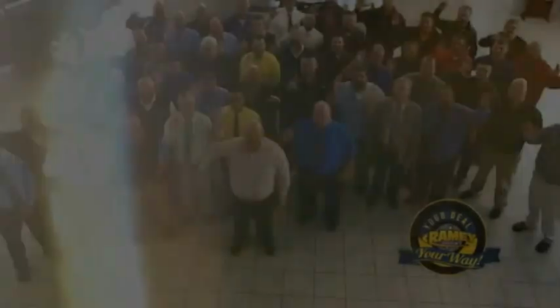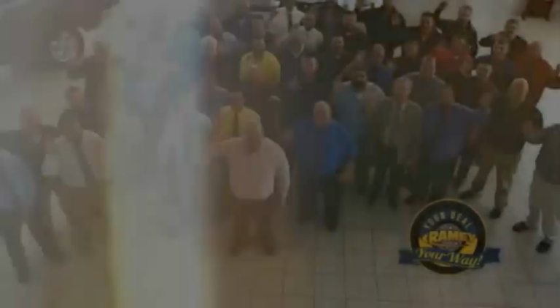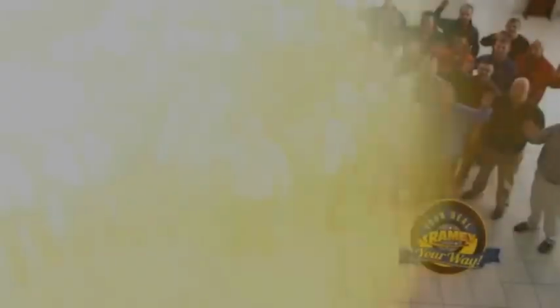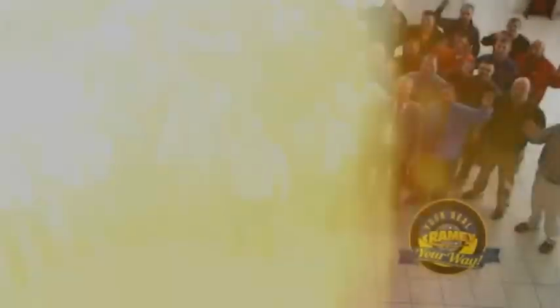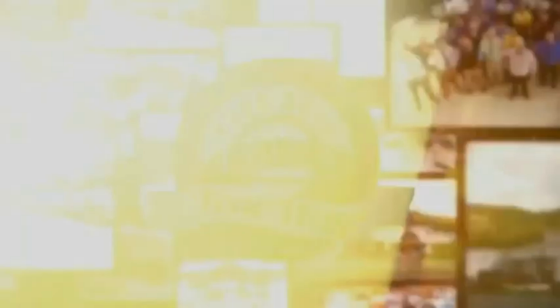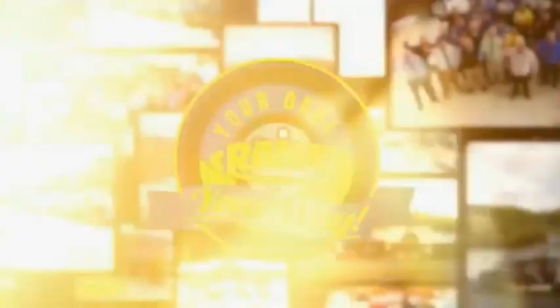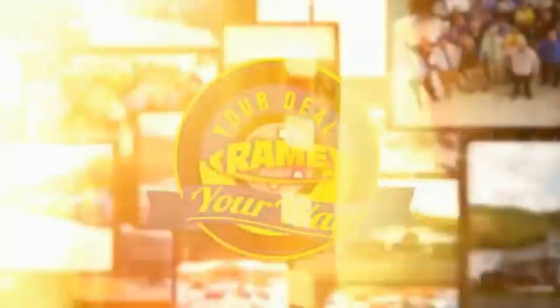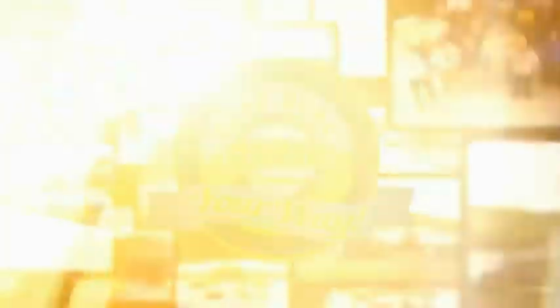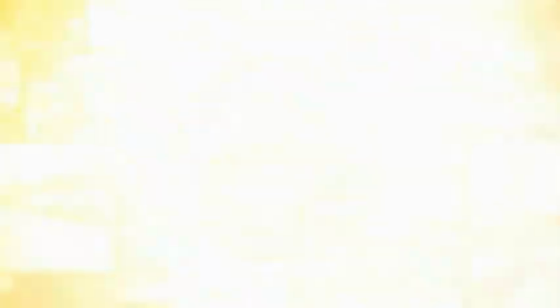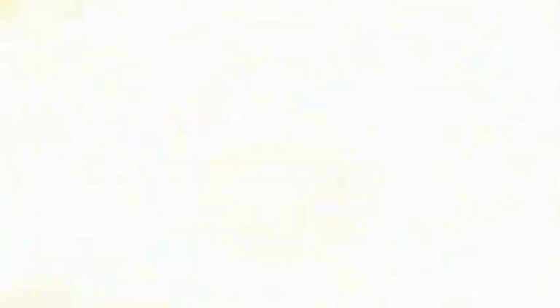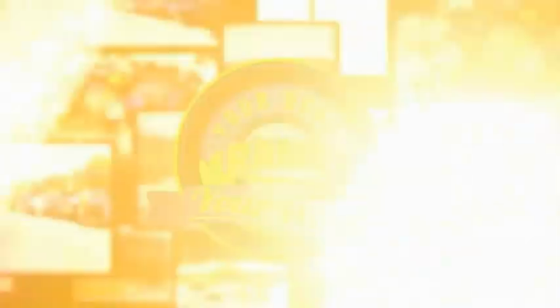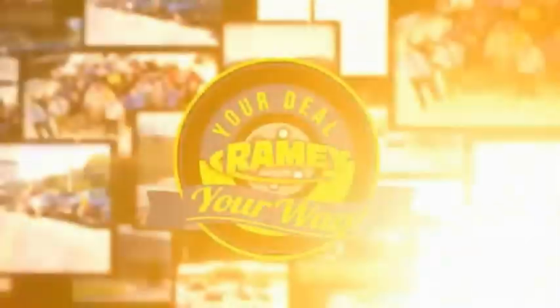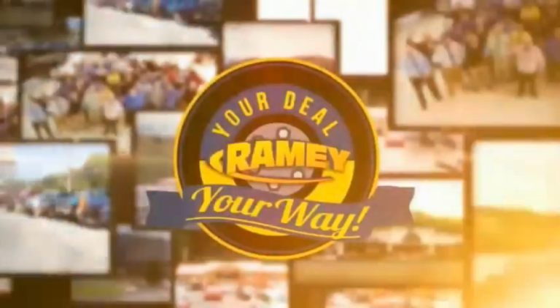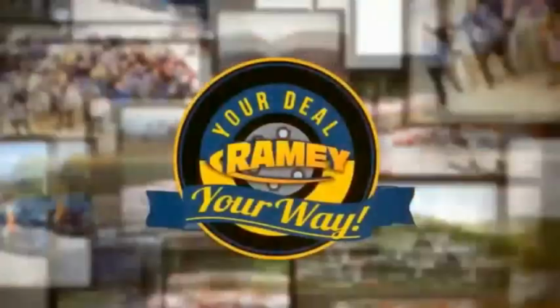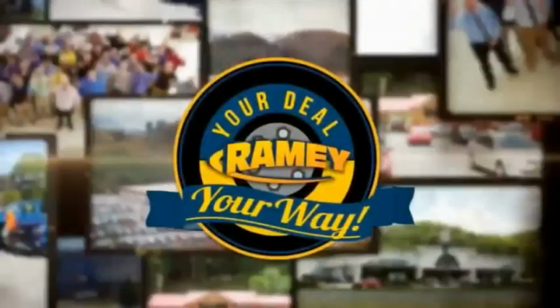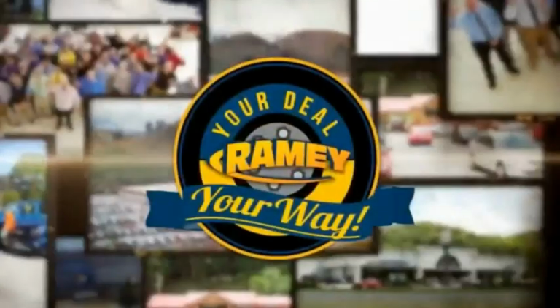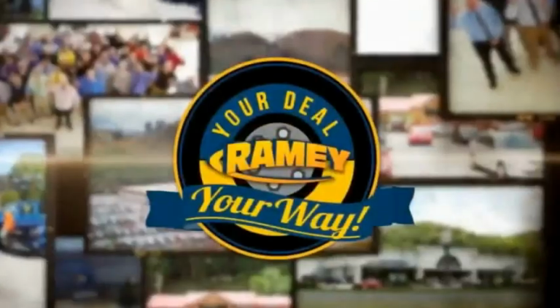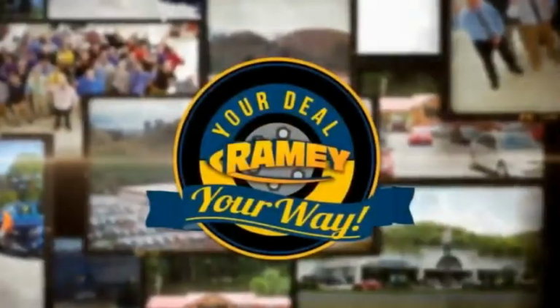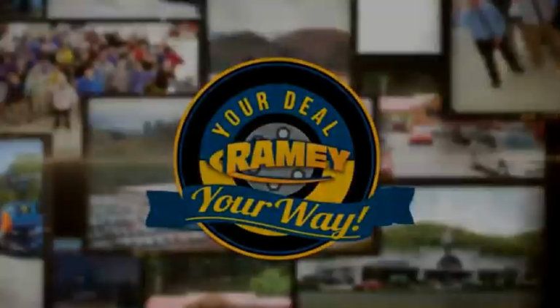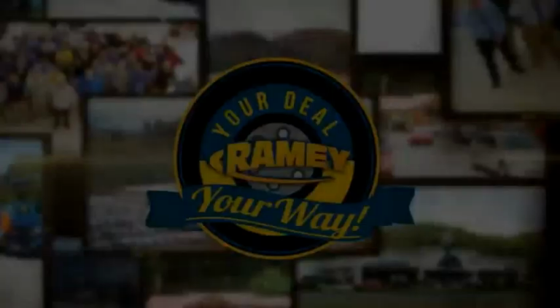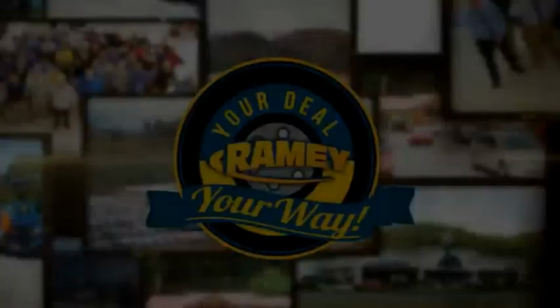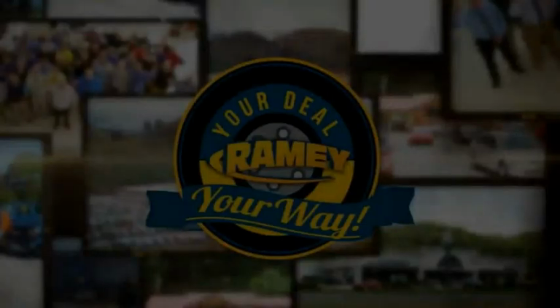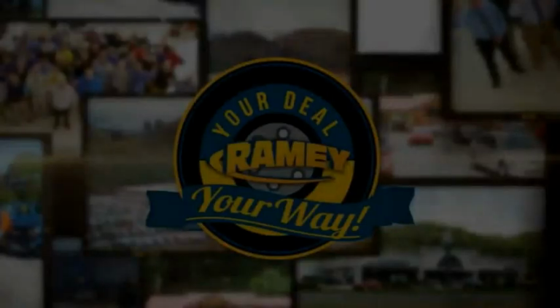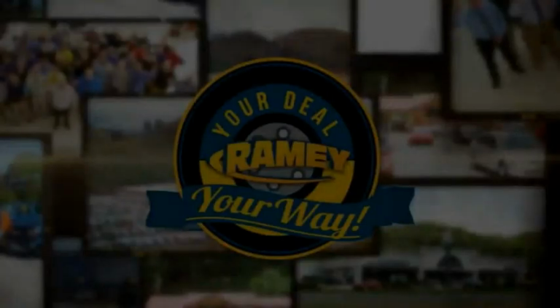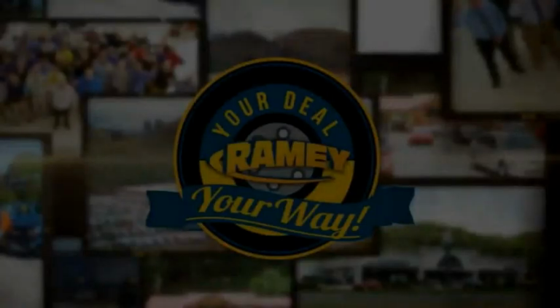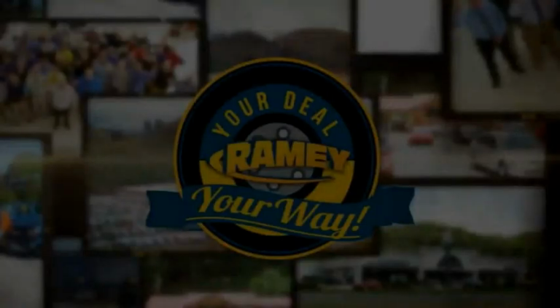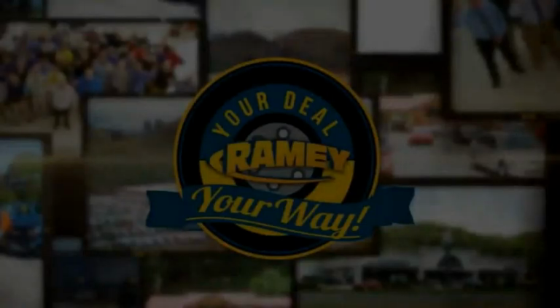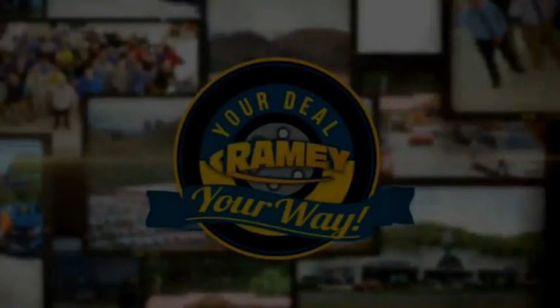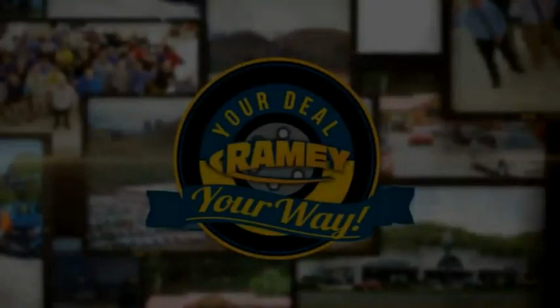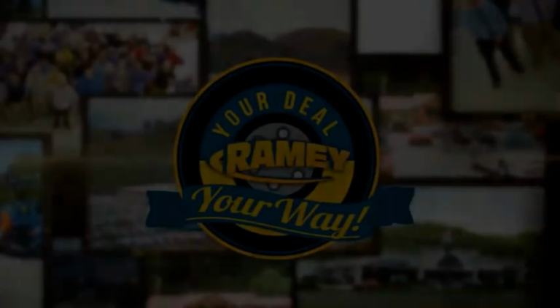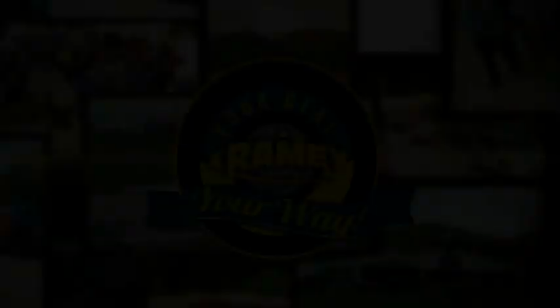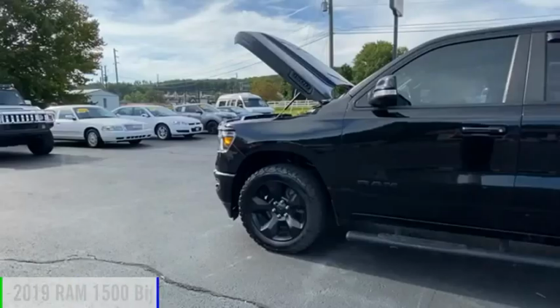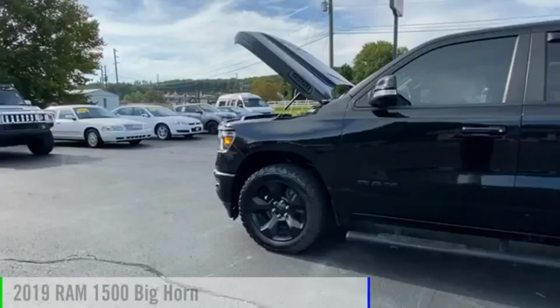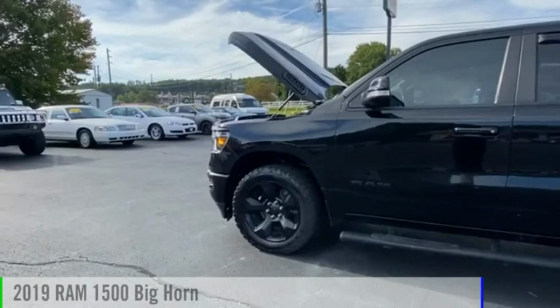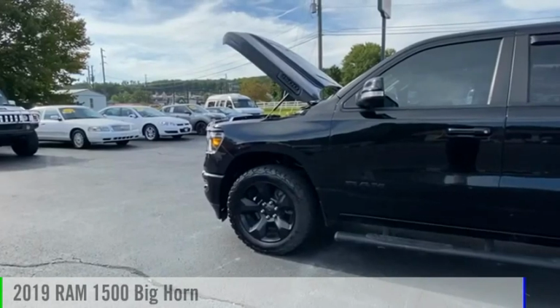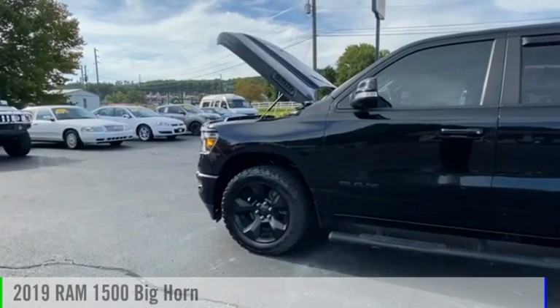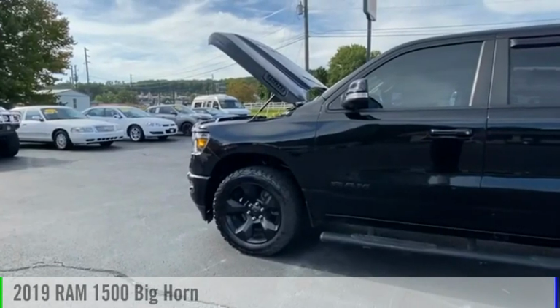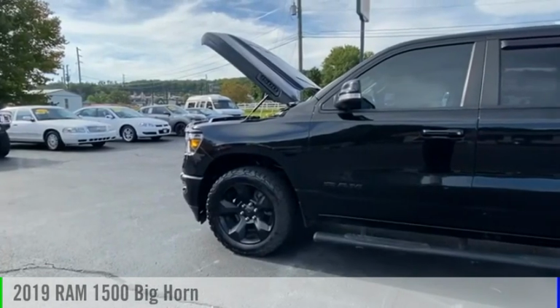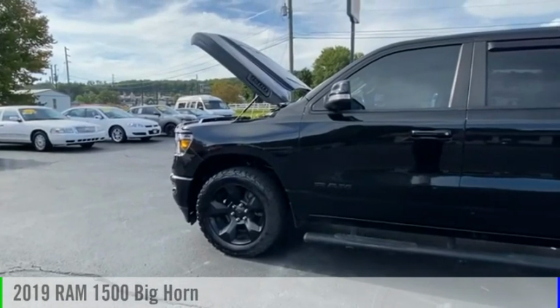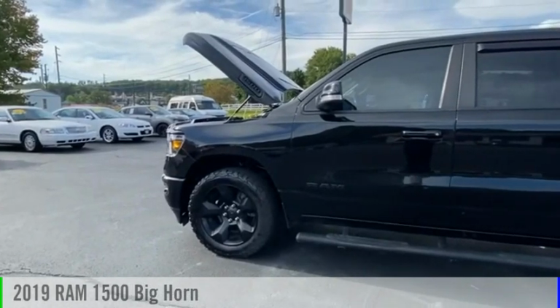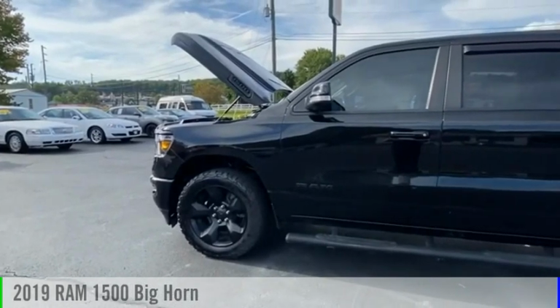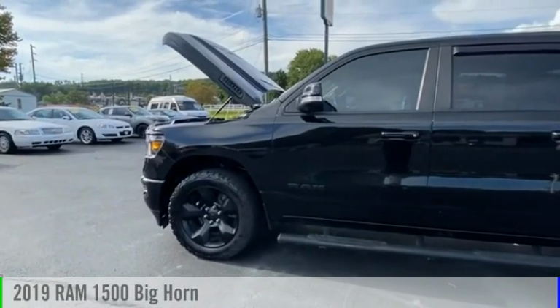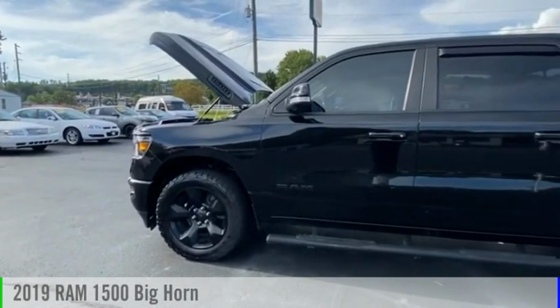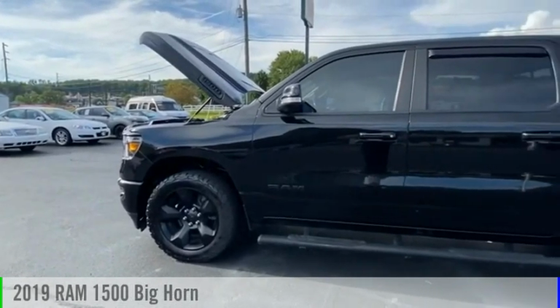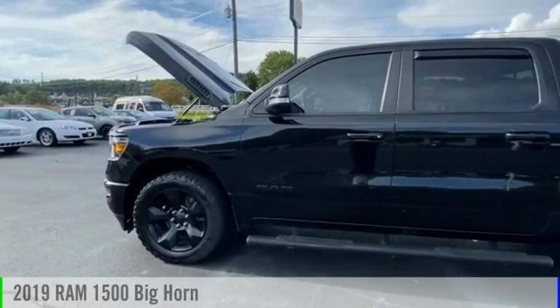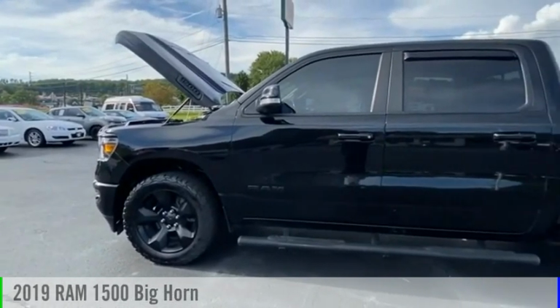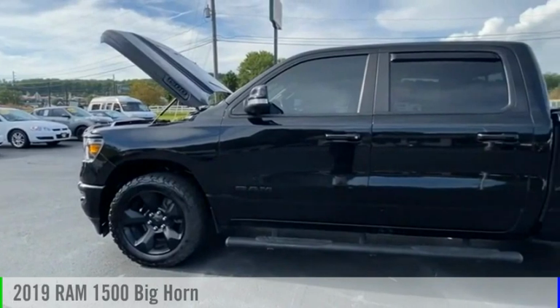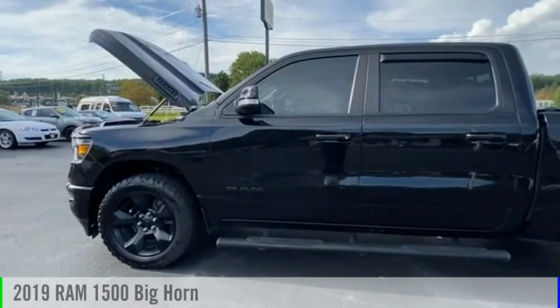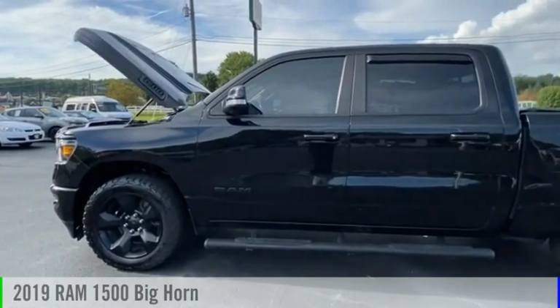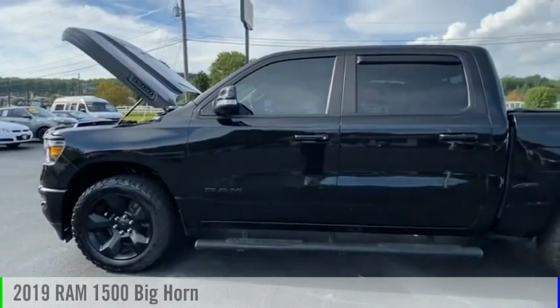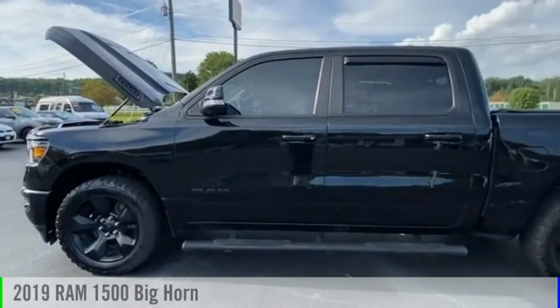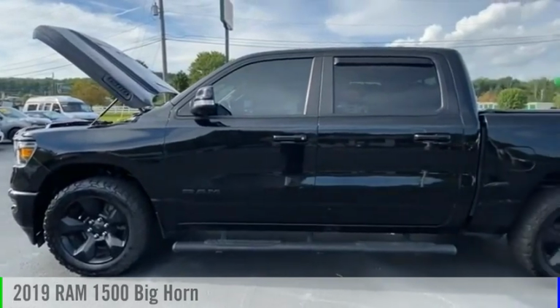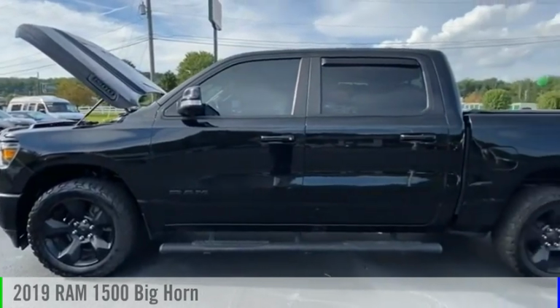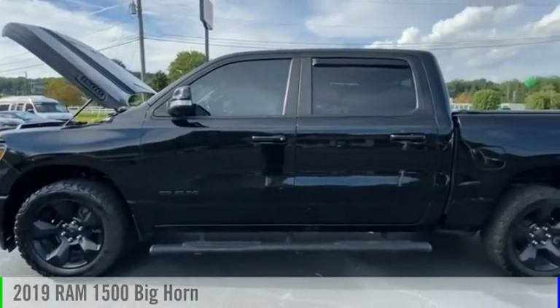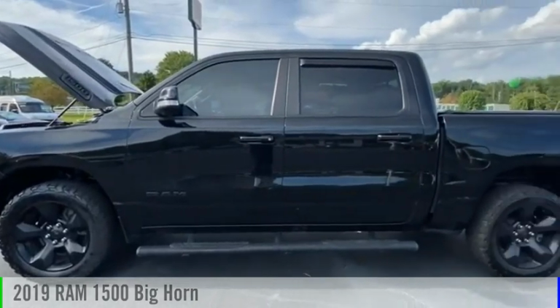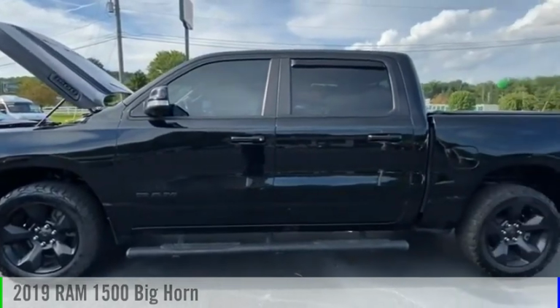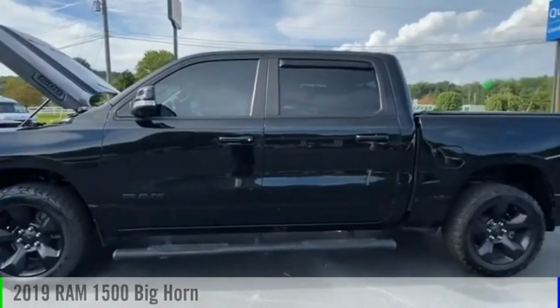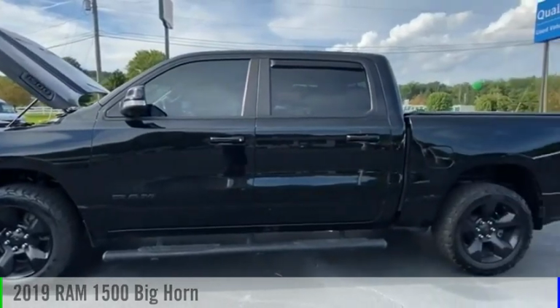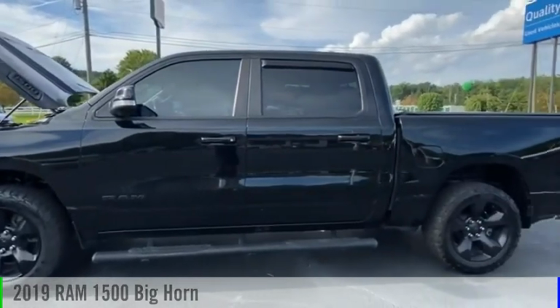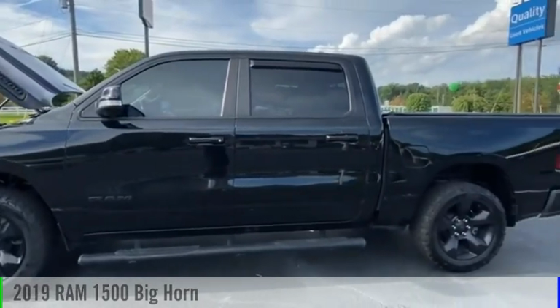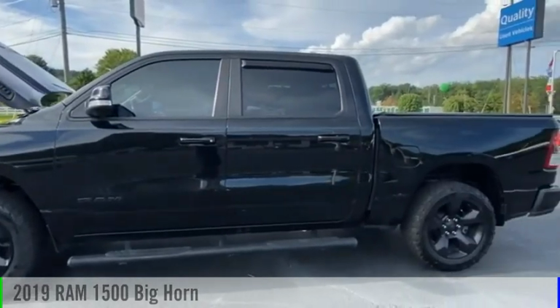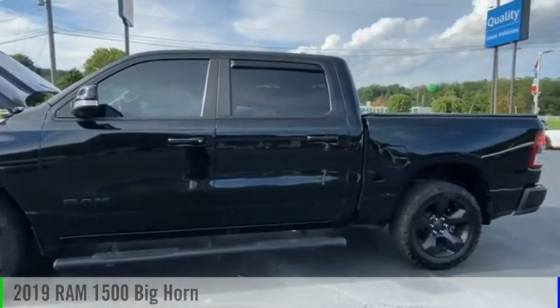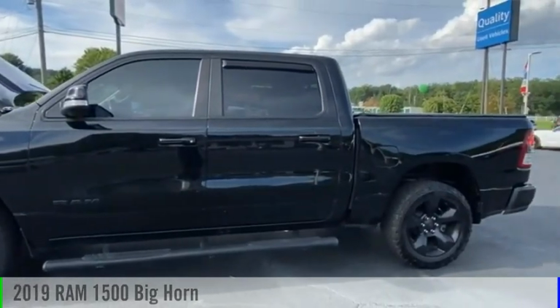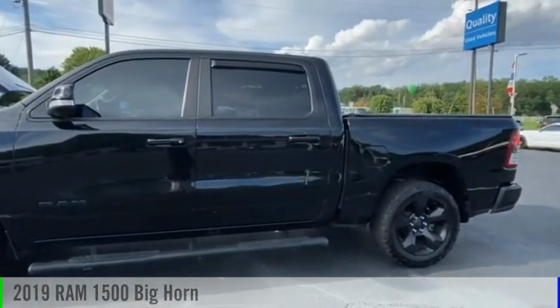Brainy, it's your deal, your way. Come test drive the 2019 1500.